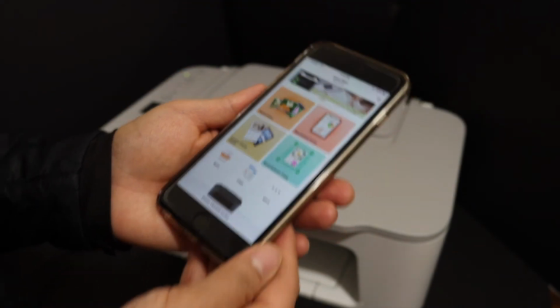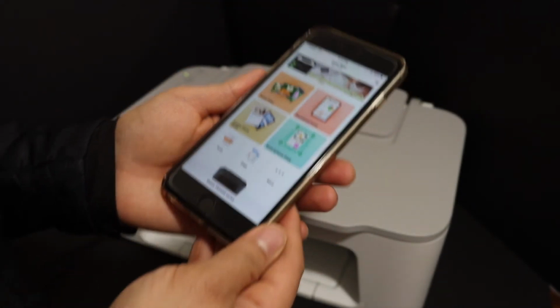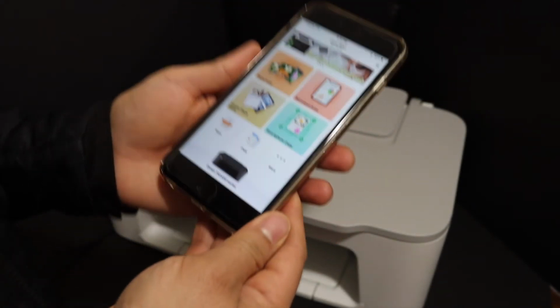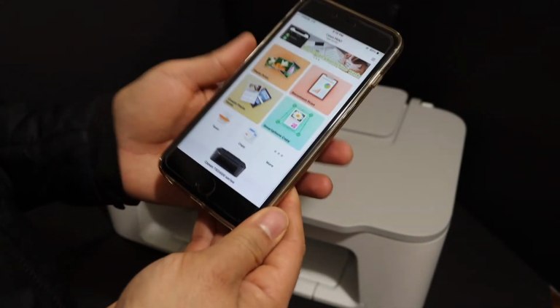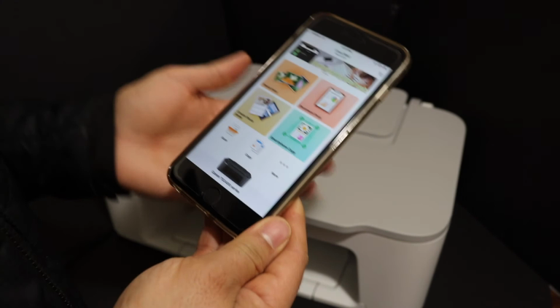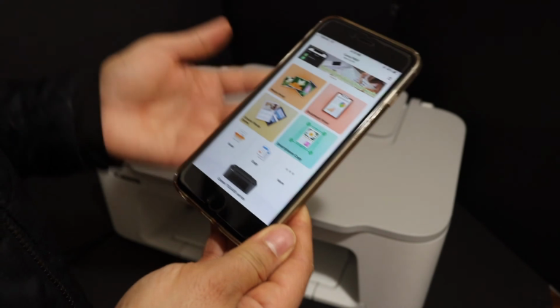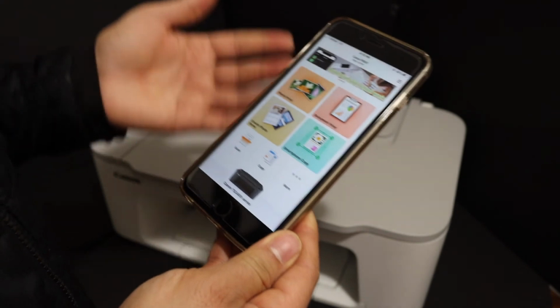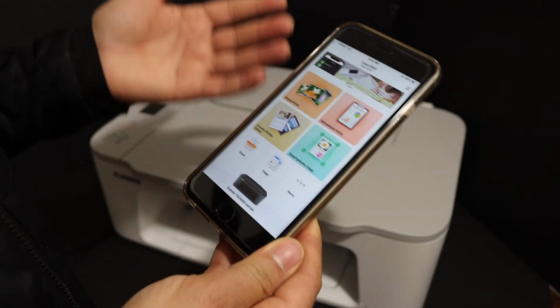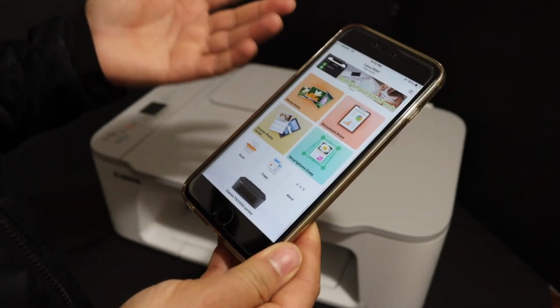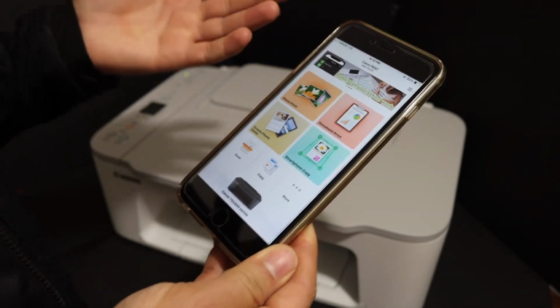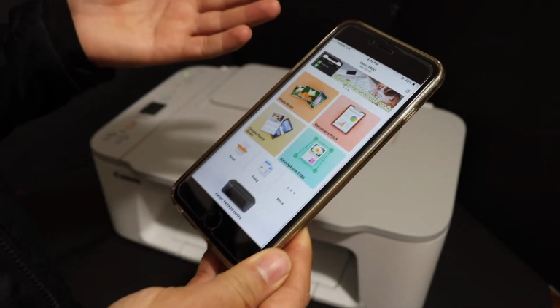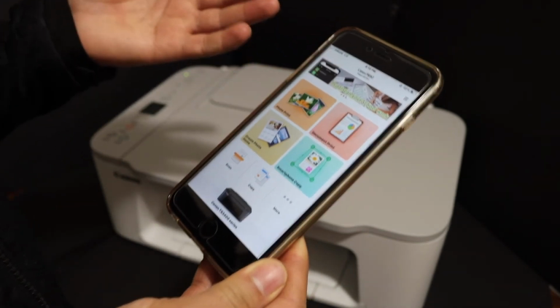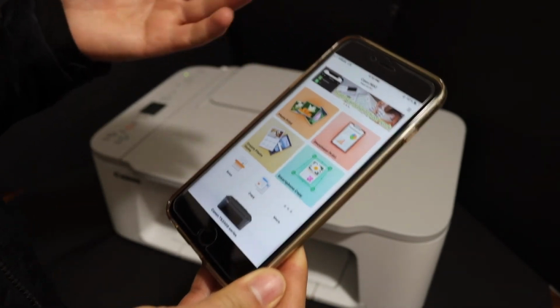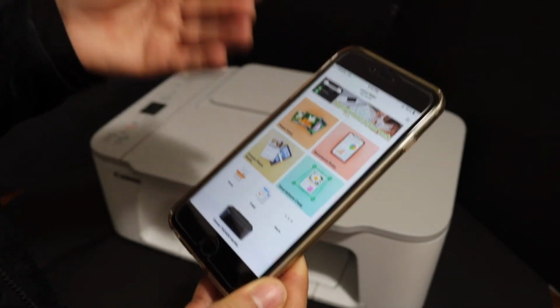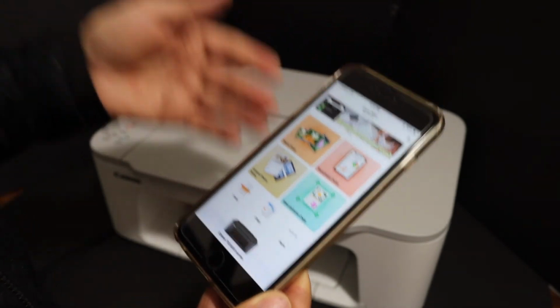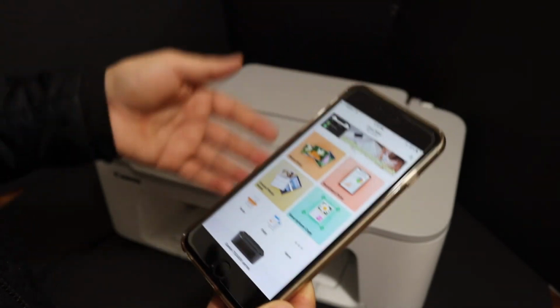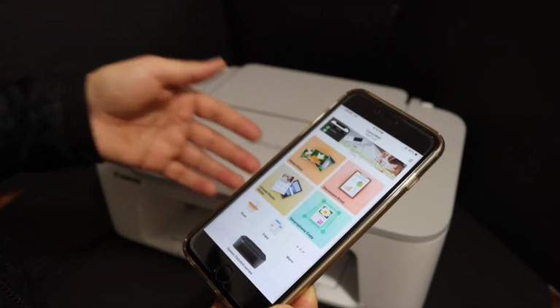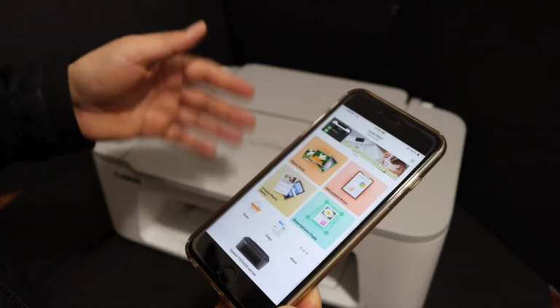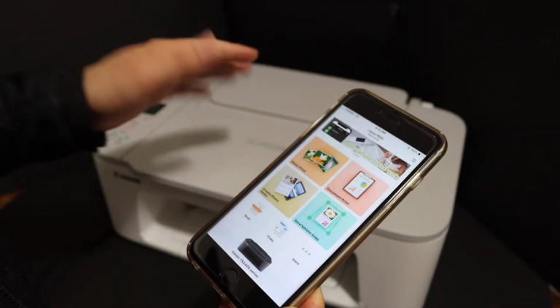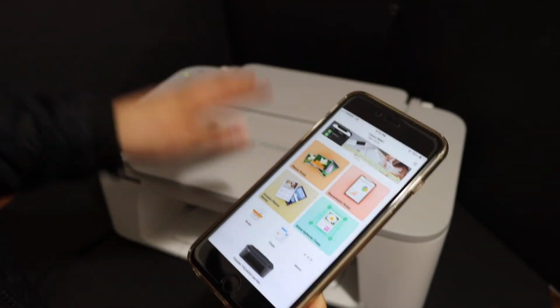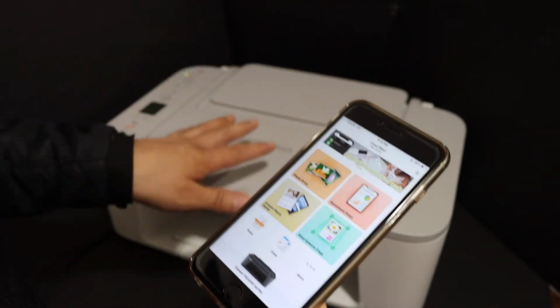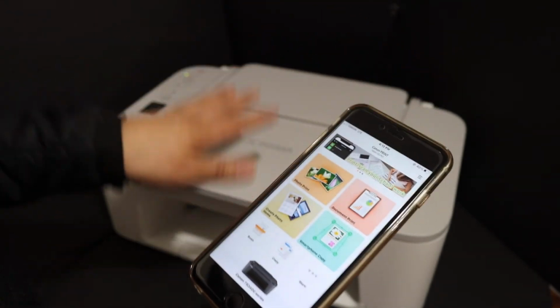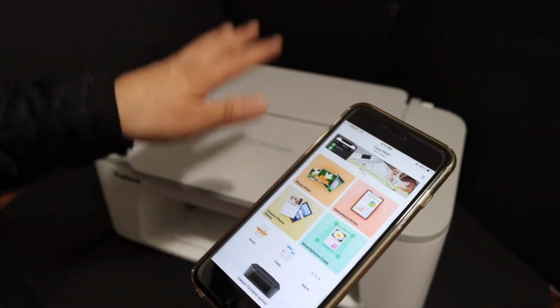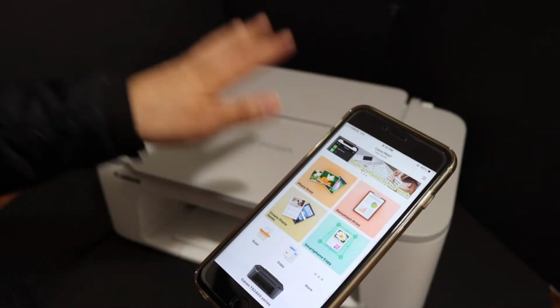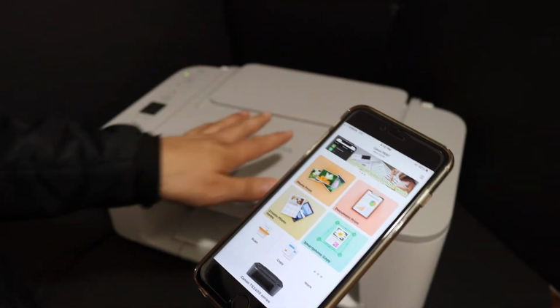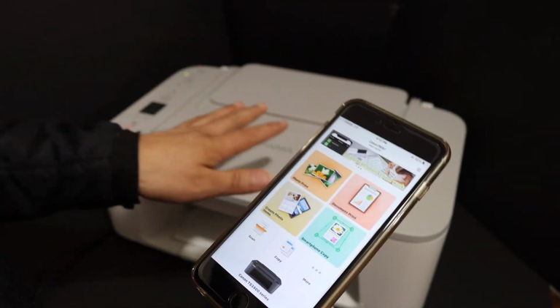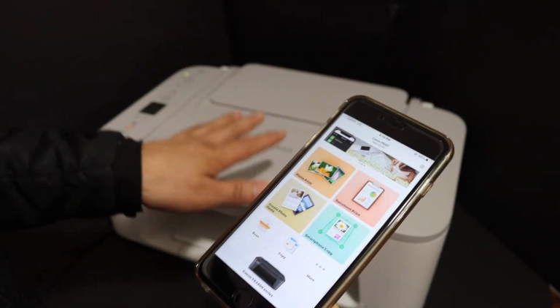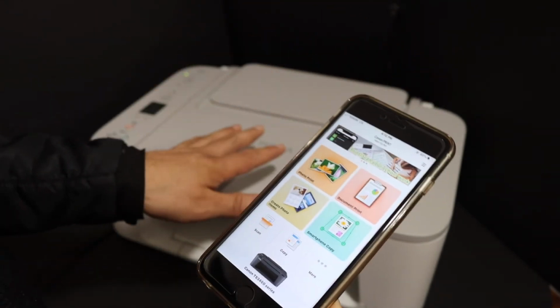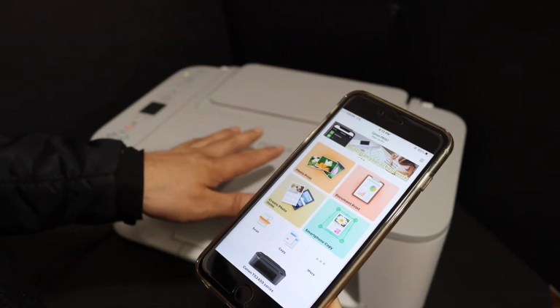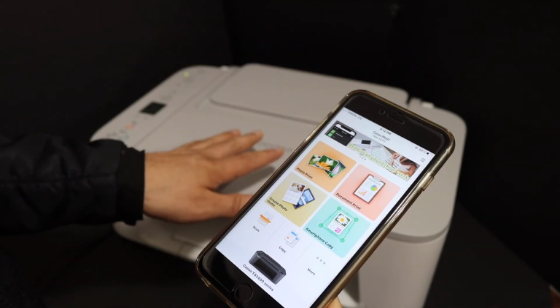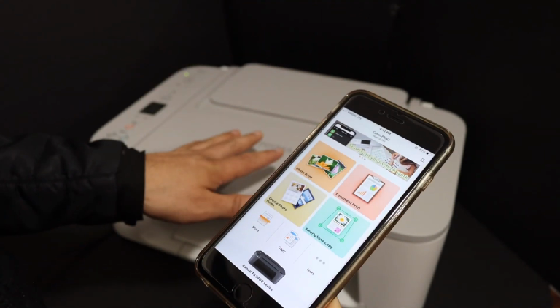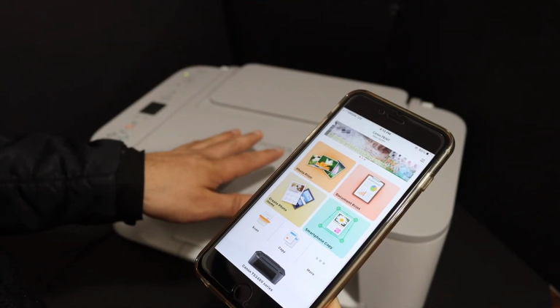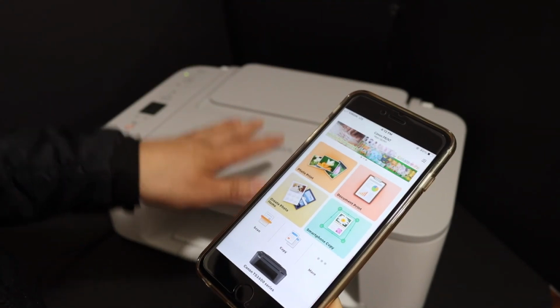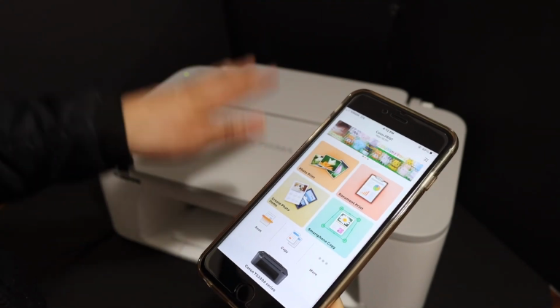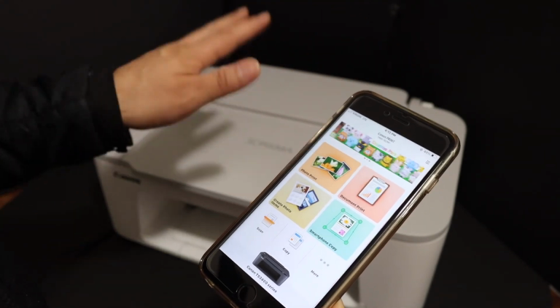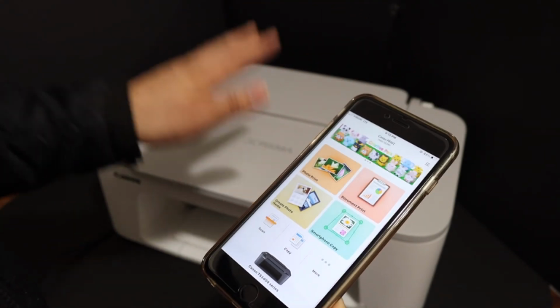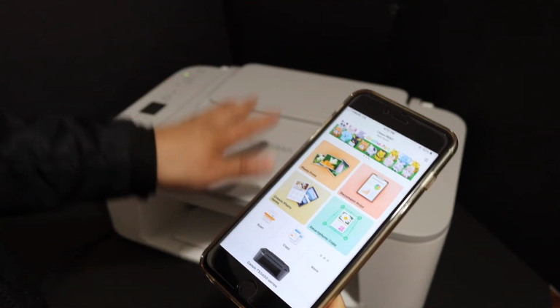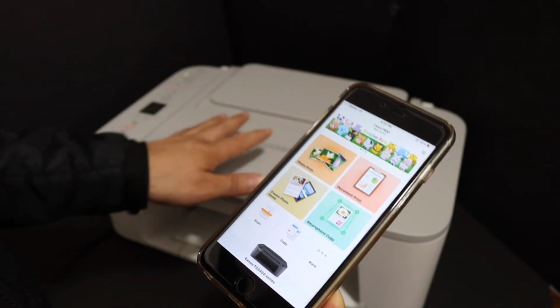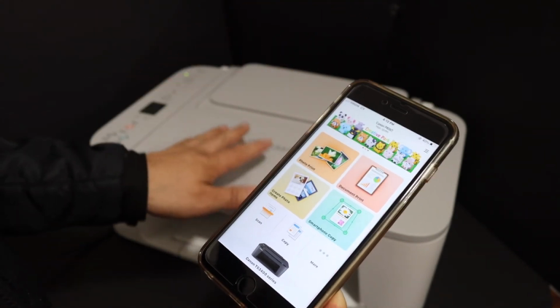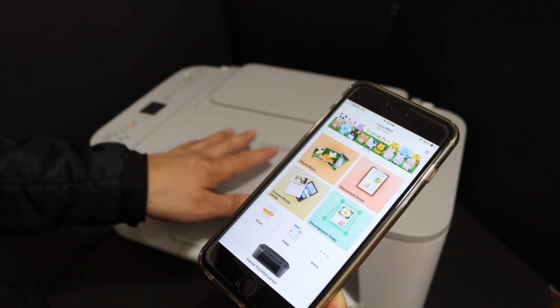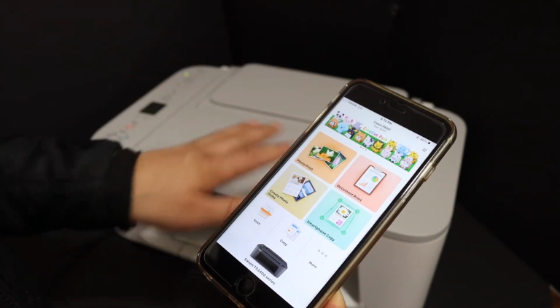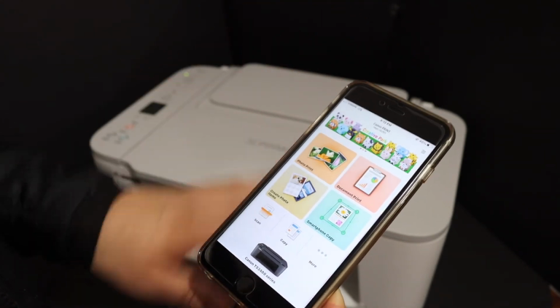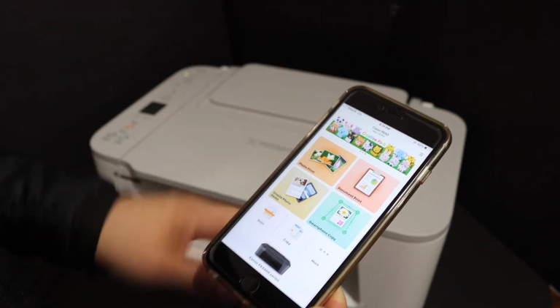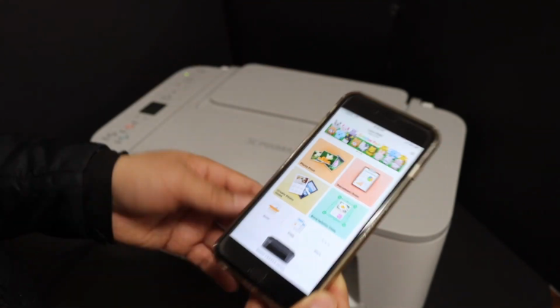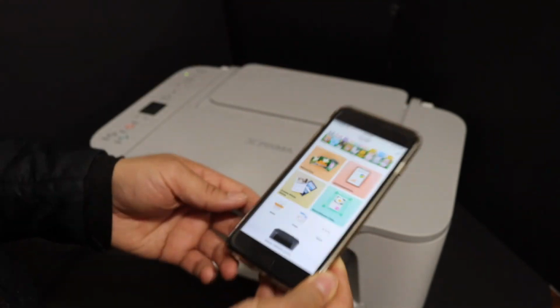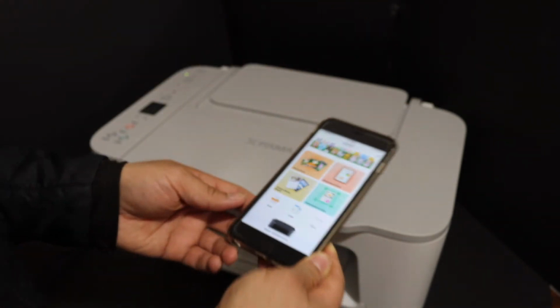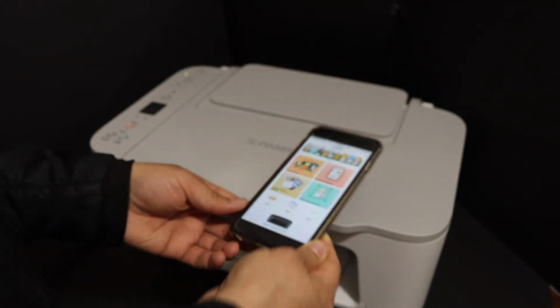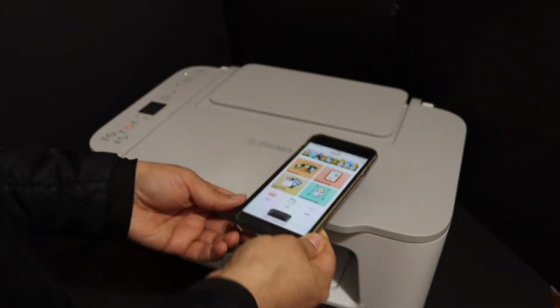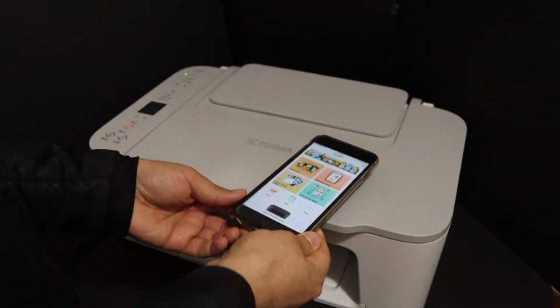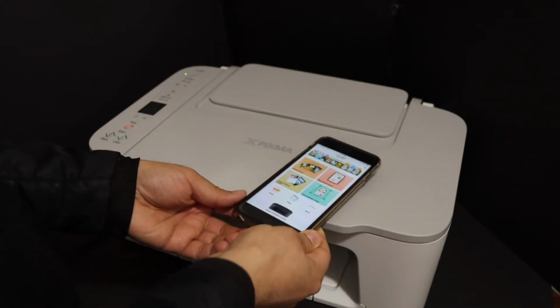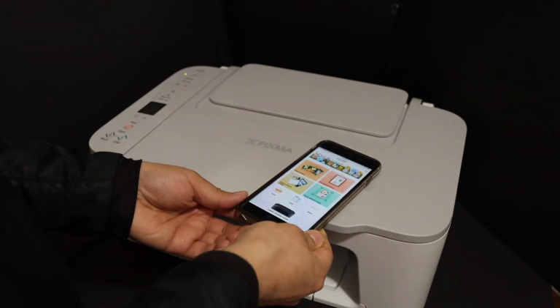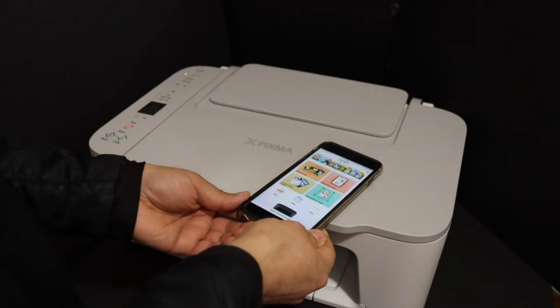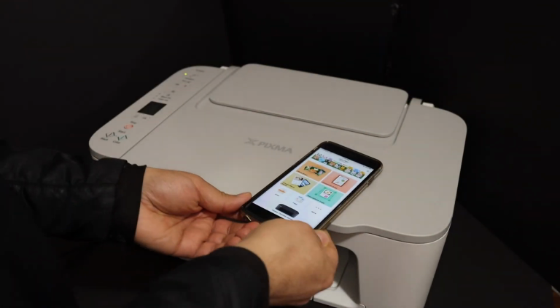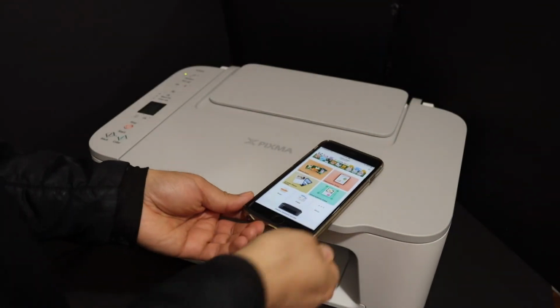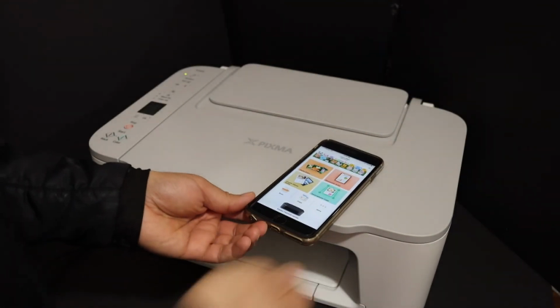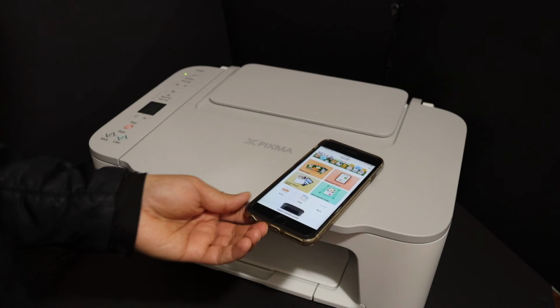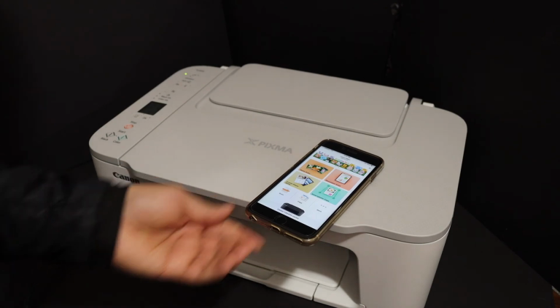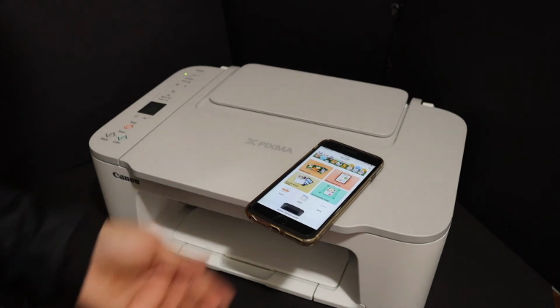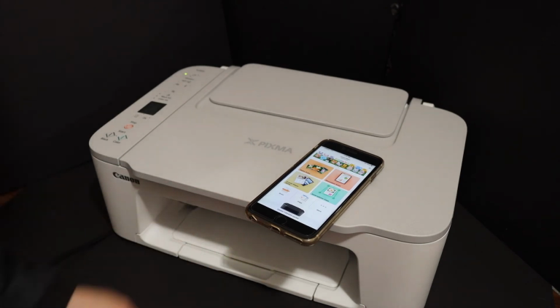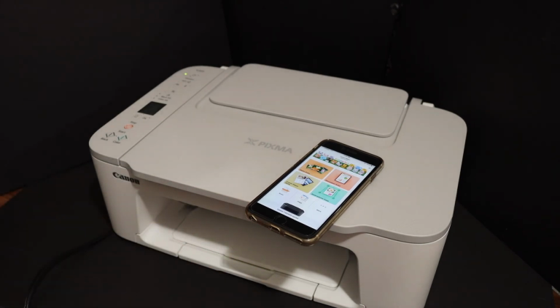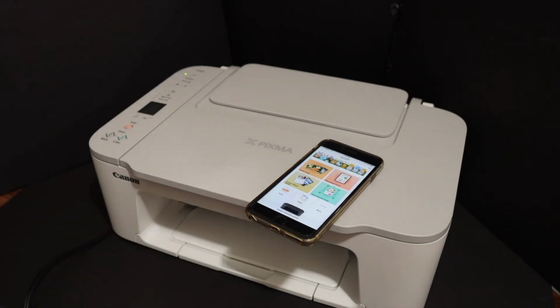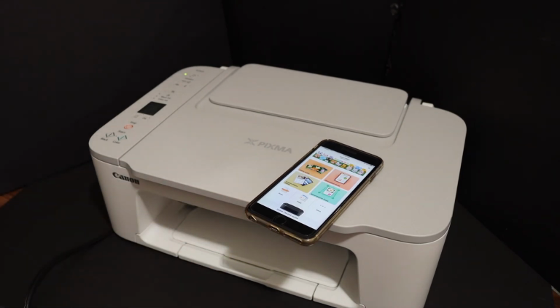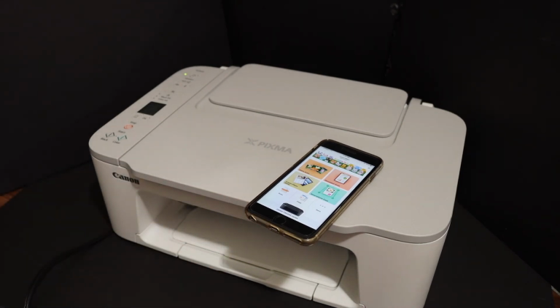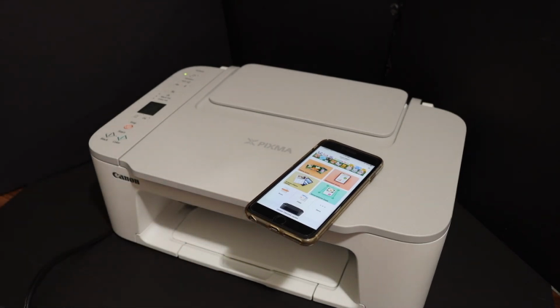So this way we can use the printer's inbuilt Wi-Fi for wireless printing and scanning. Thanks for watching.